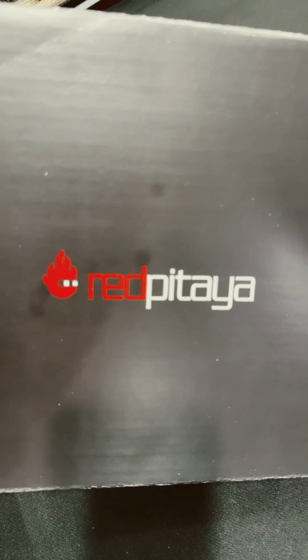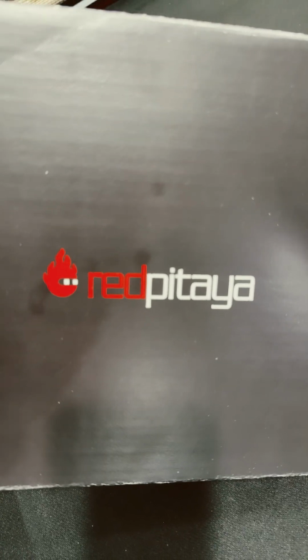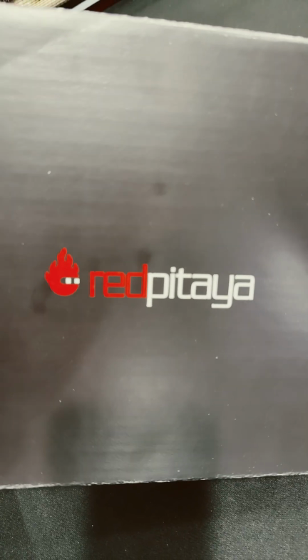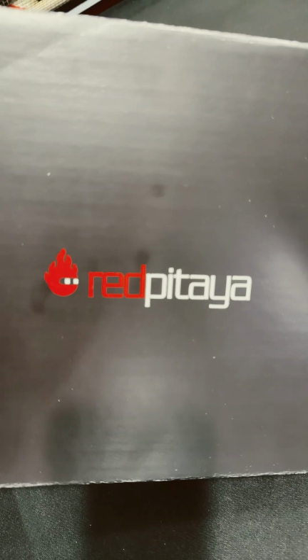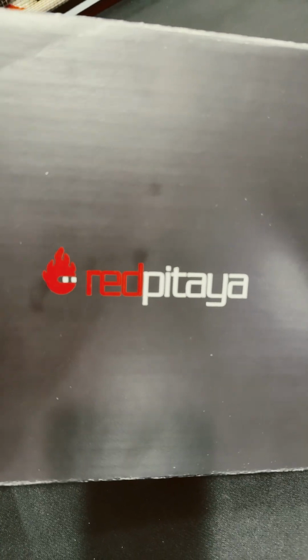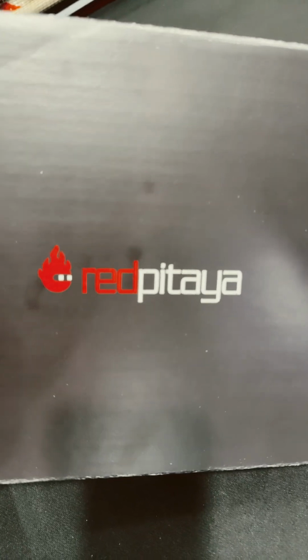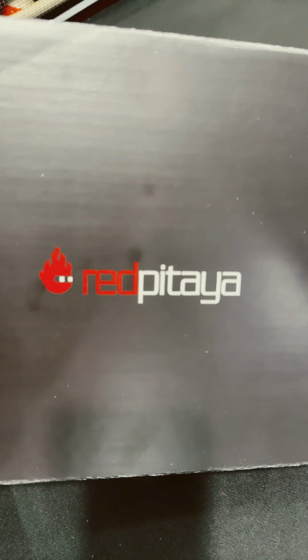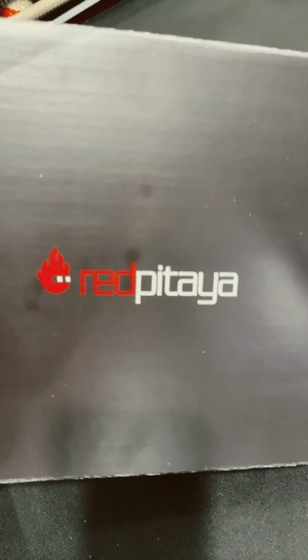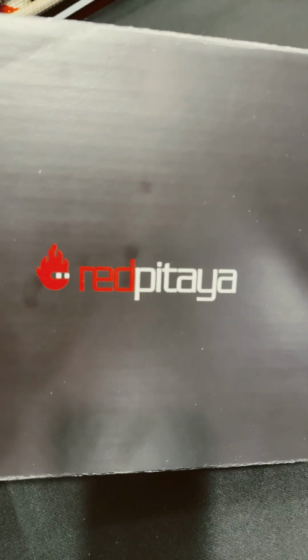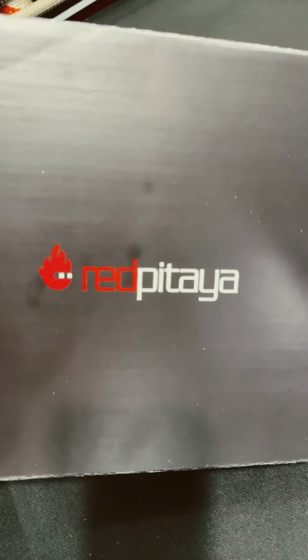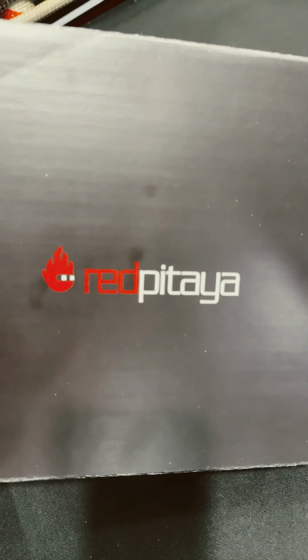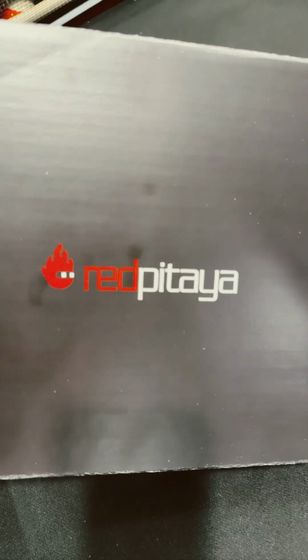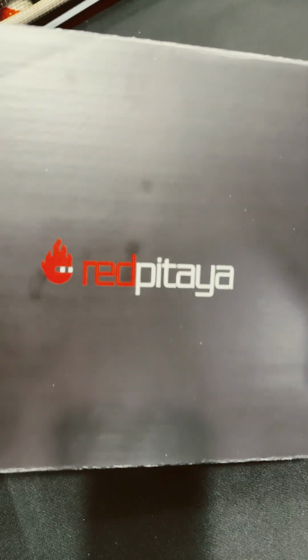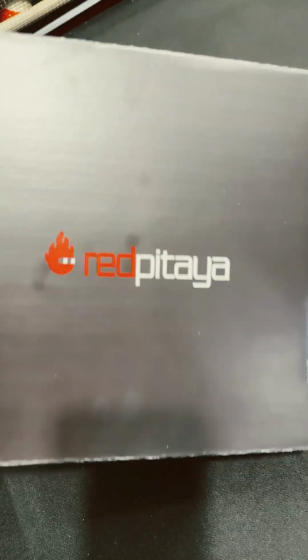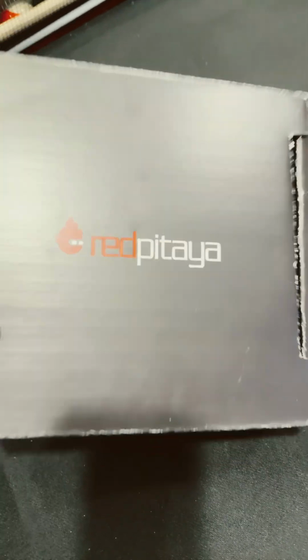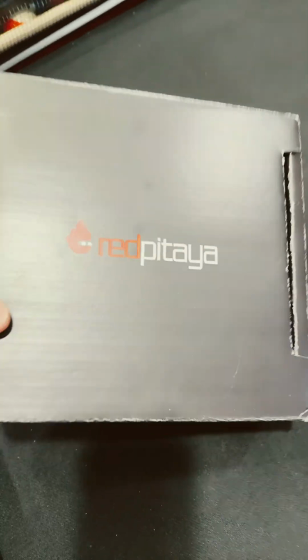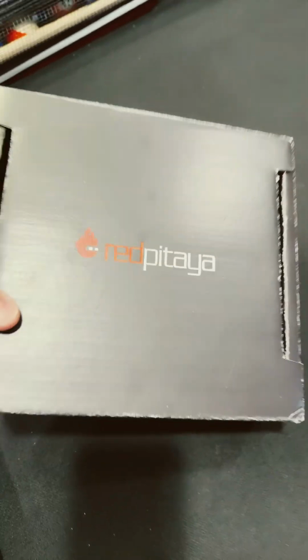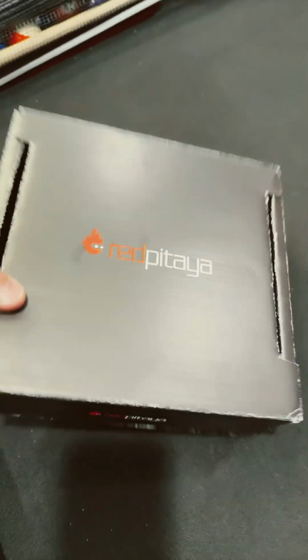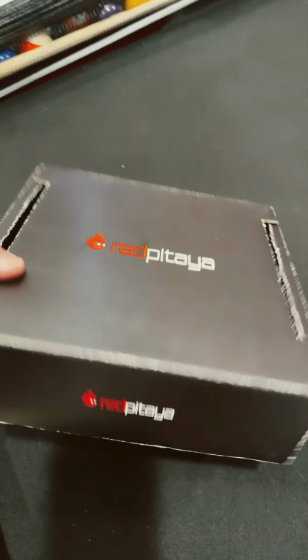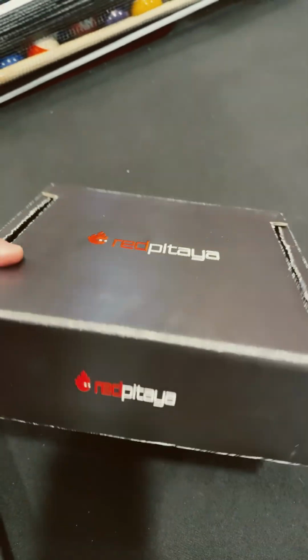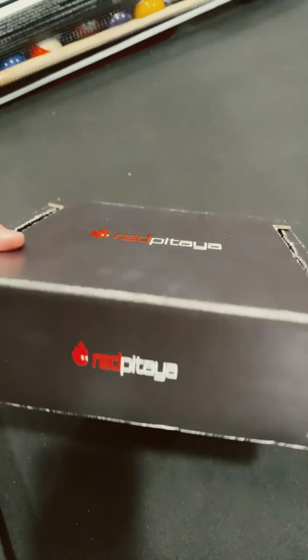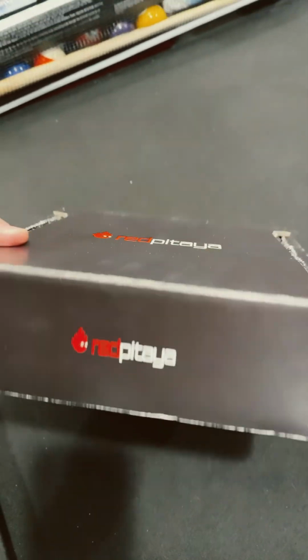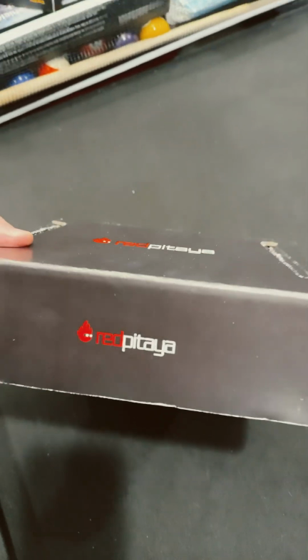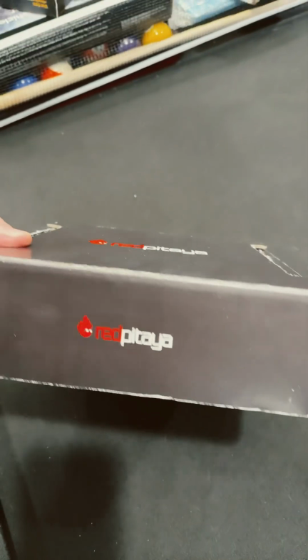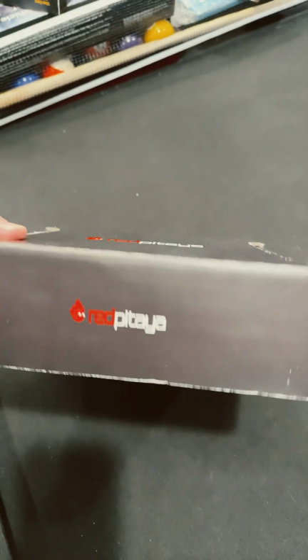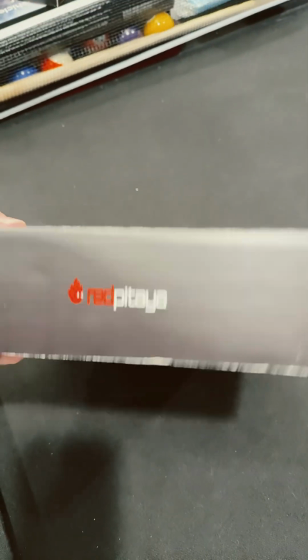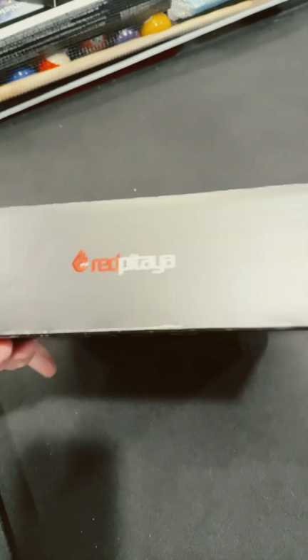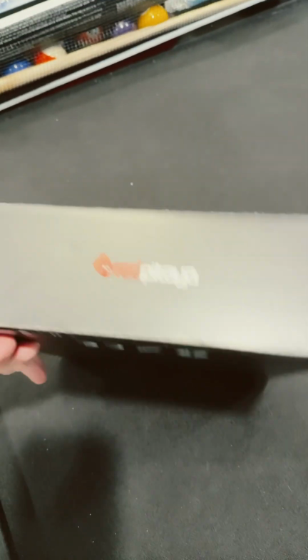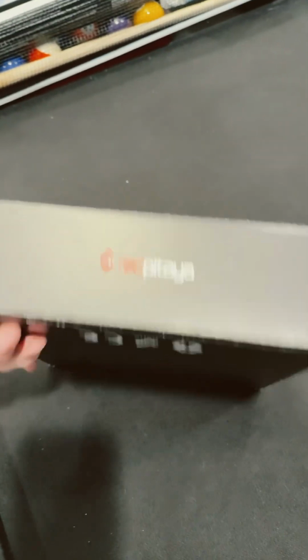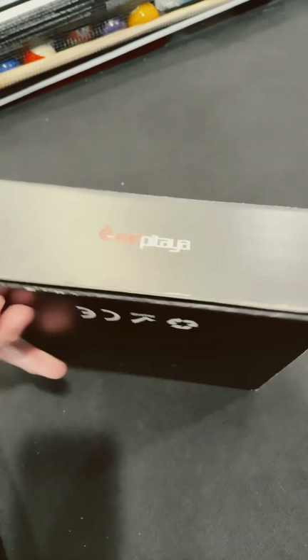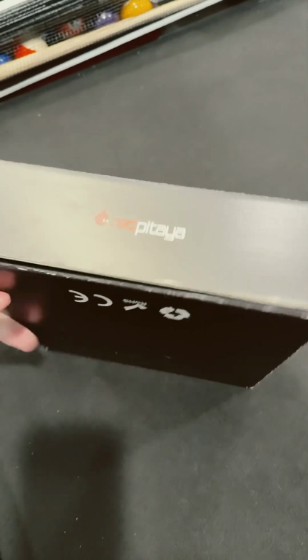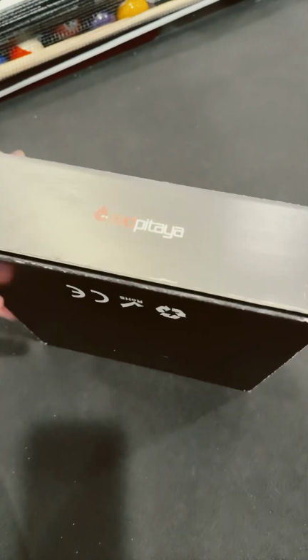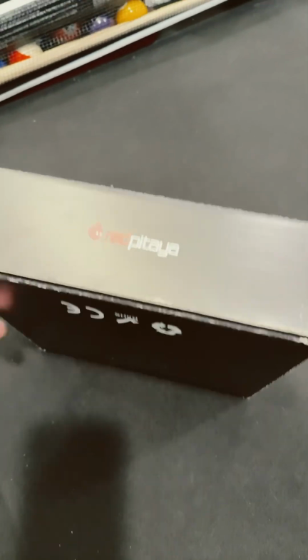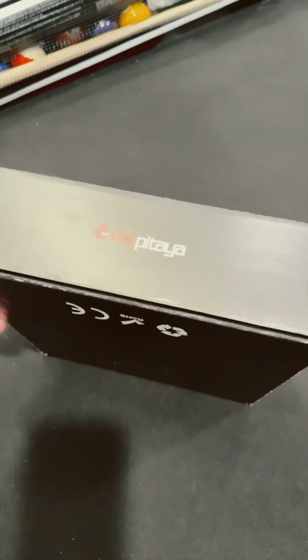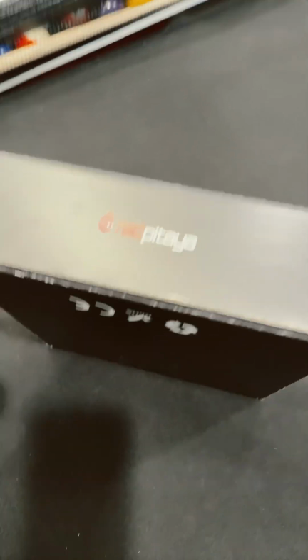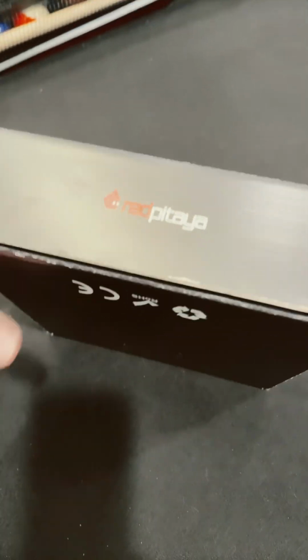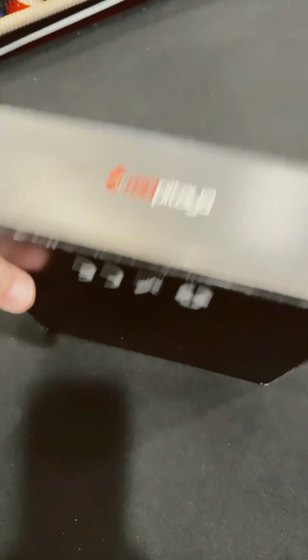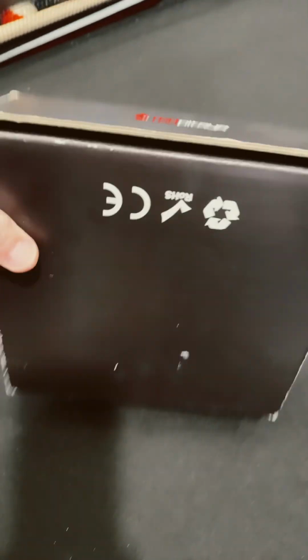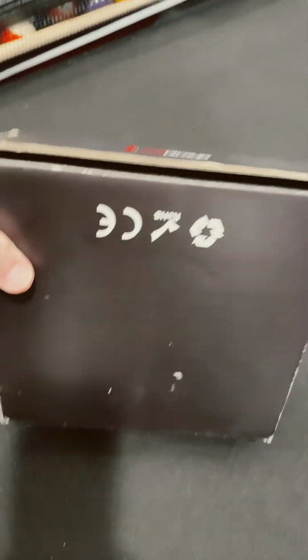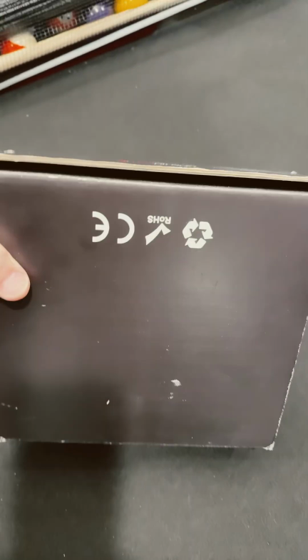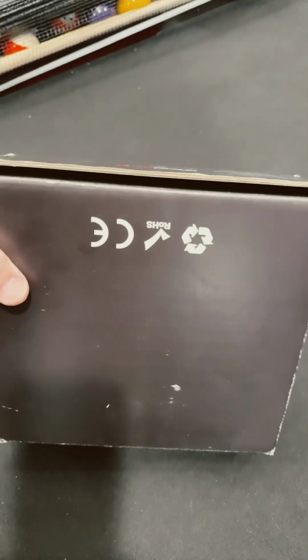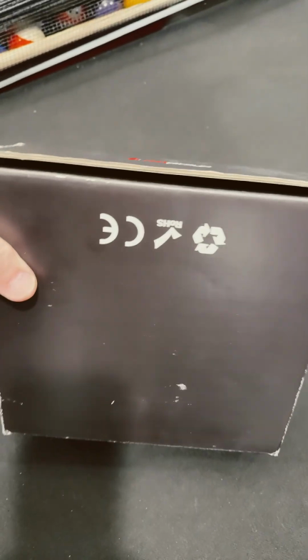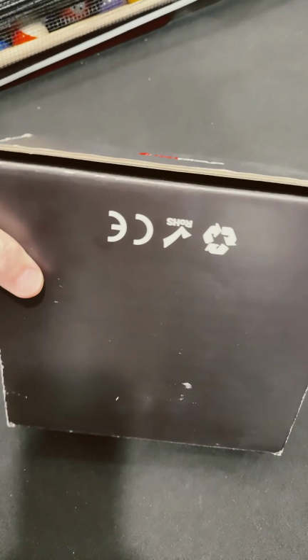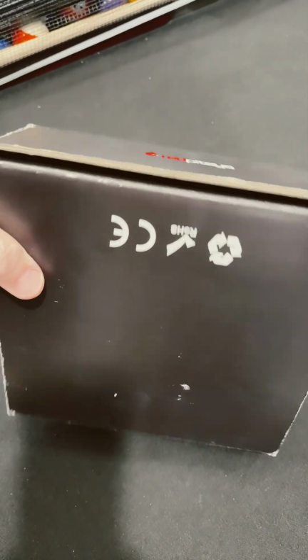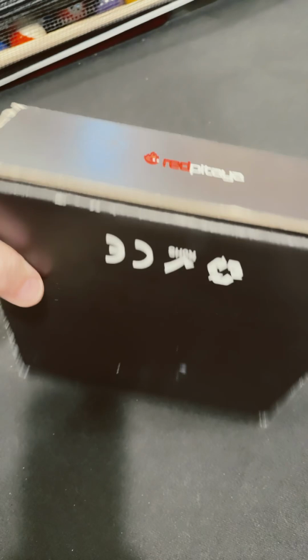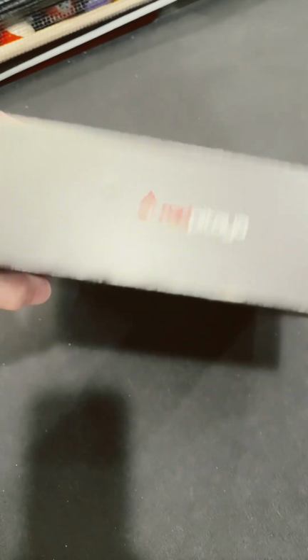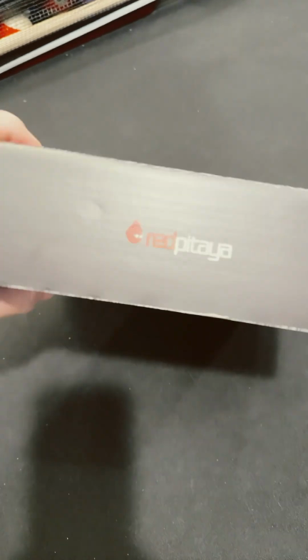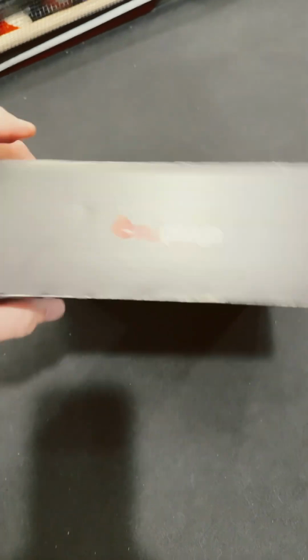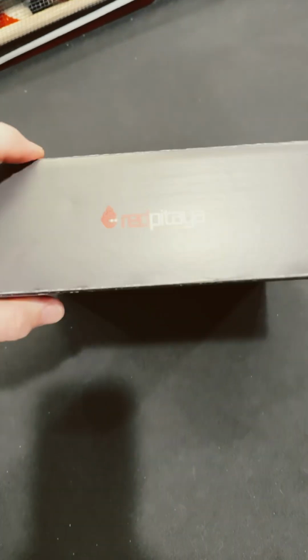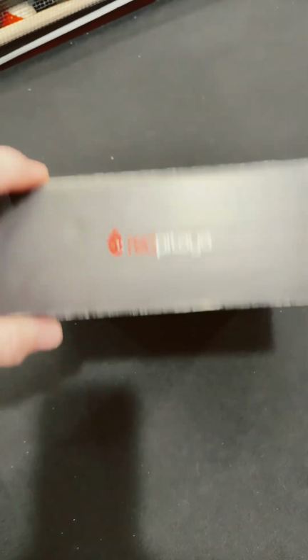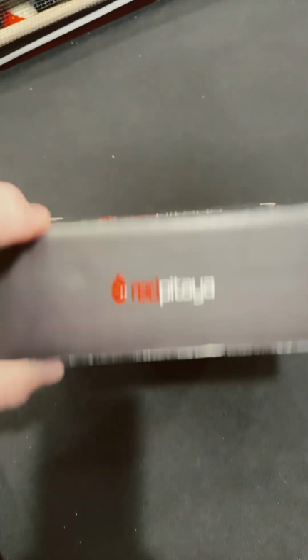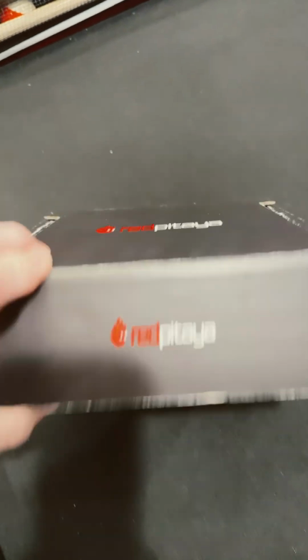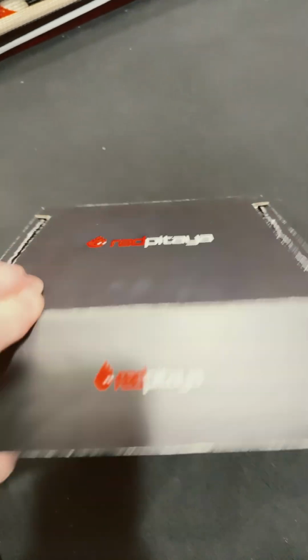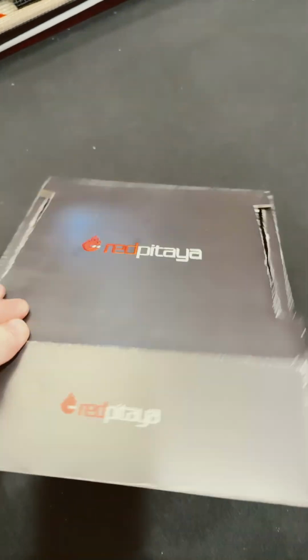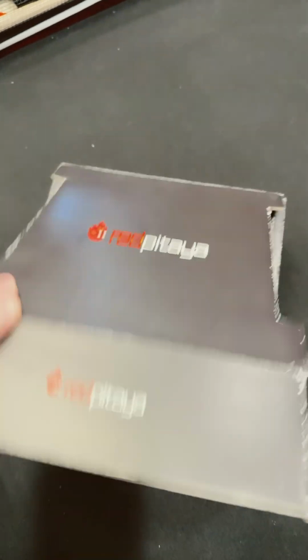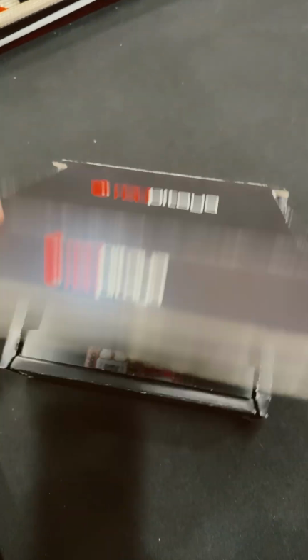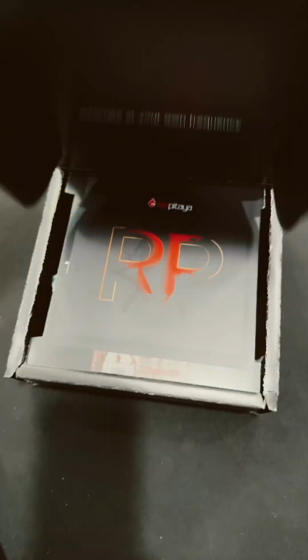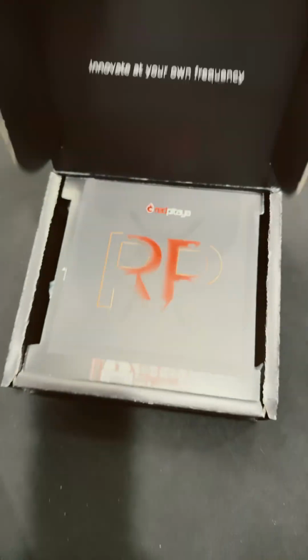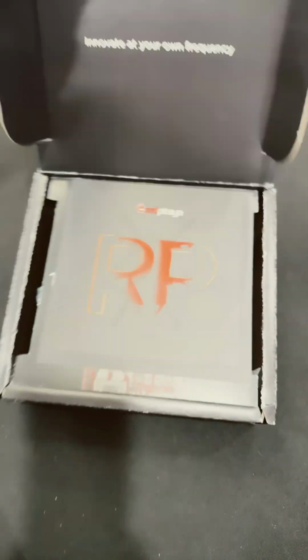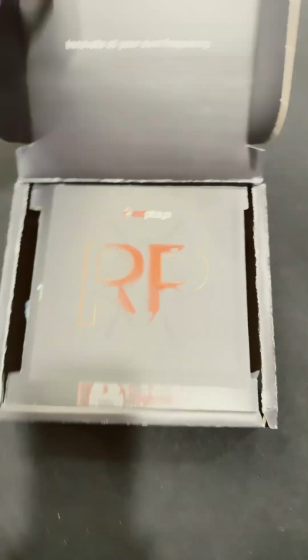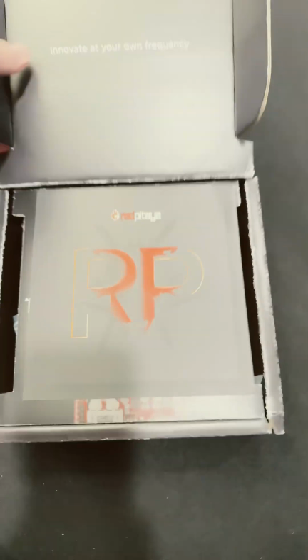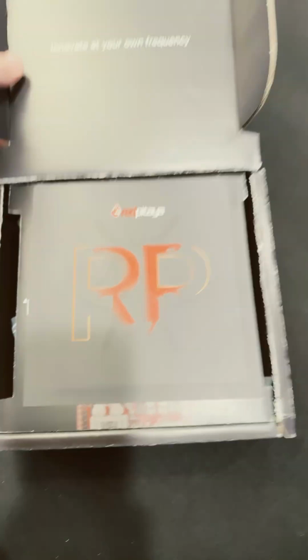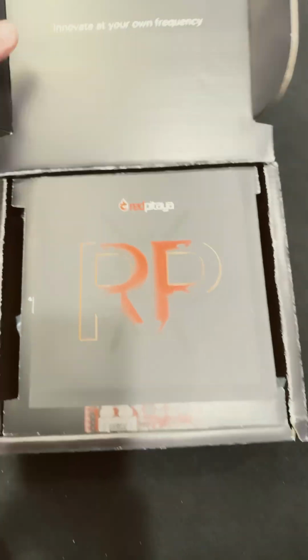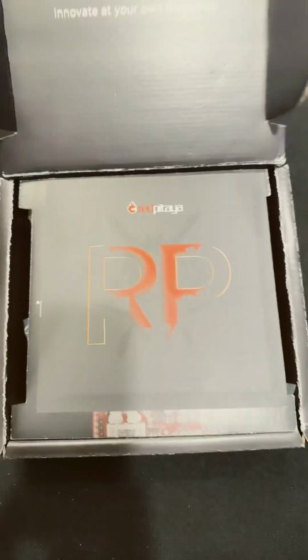Hey guys, it's Red Patea. We're going to do a video series on this. It has a CE mark. Let's open it up.